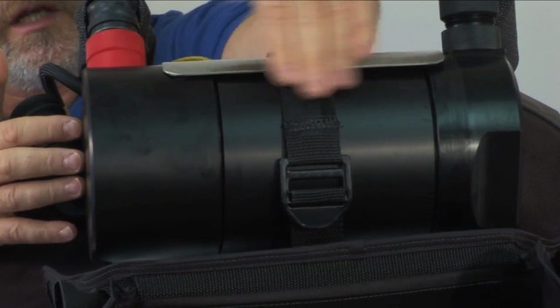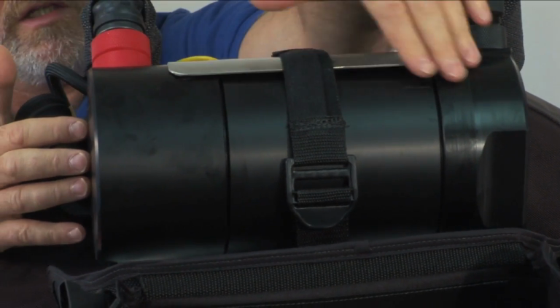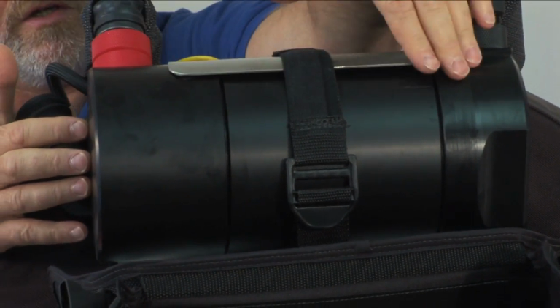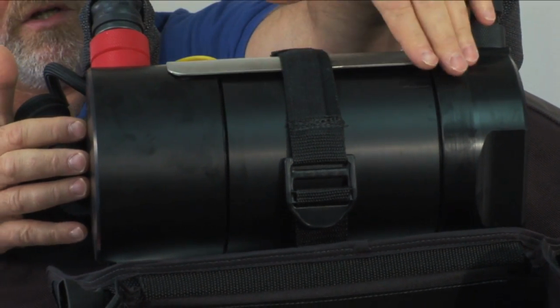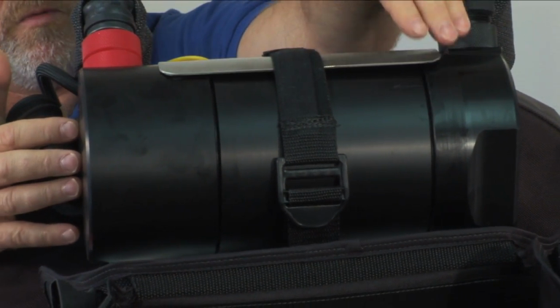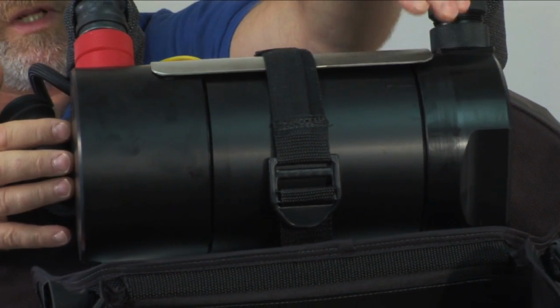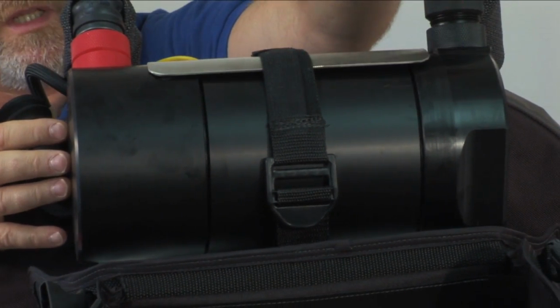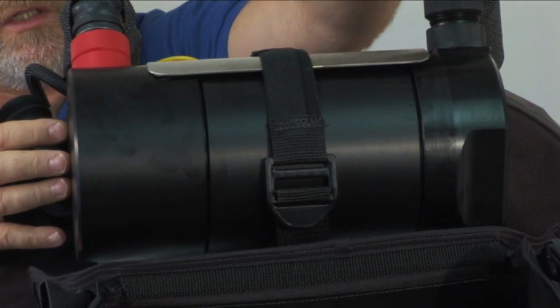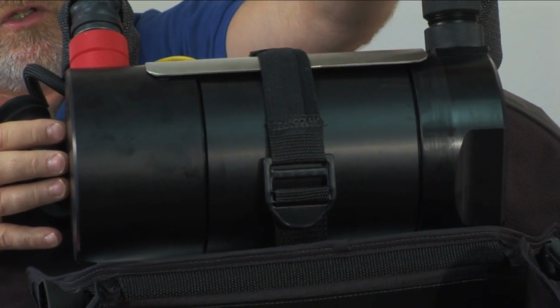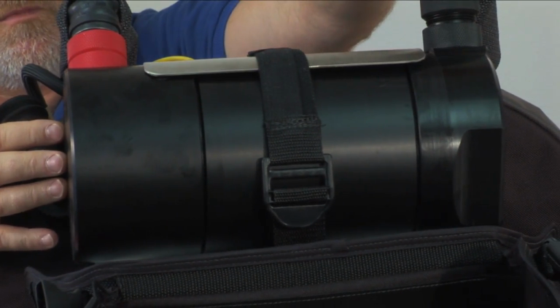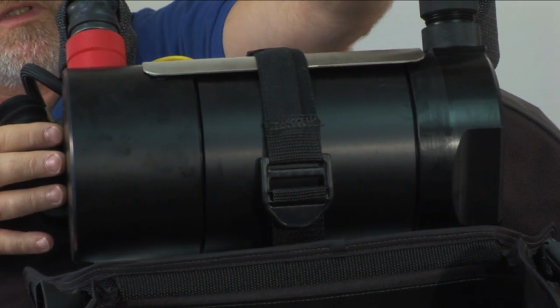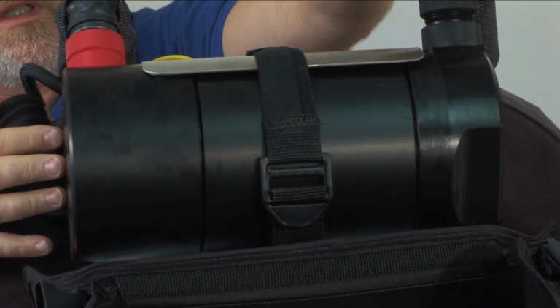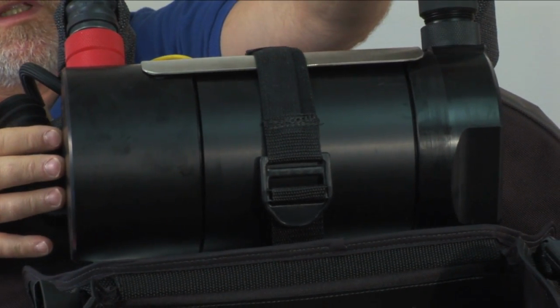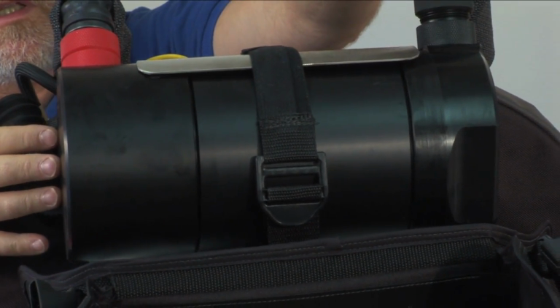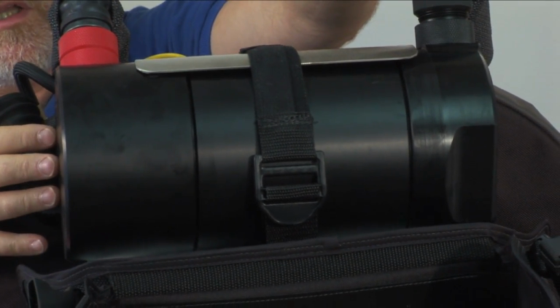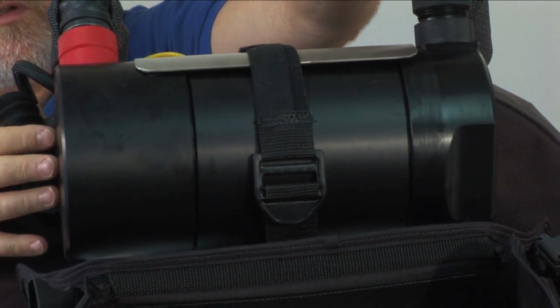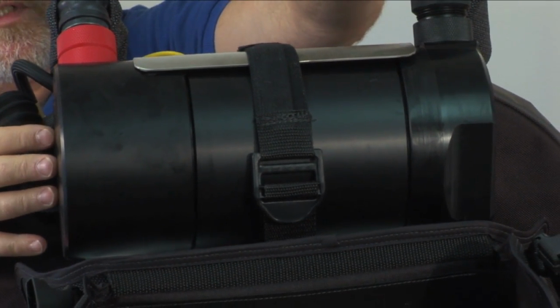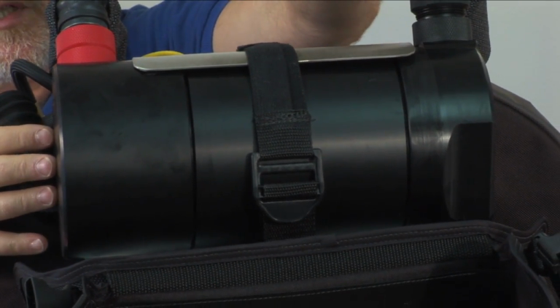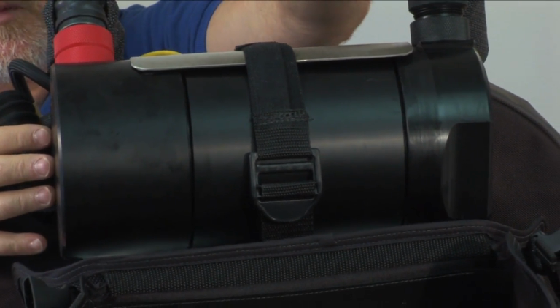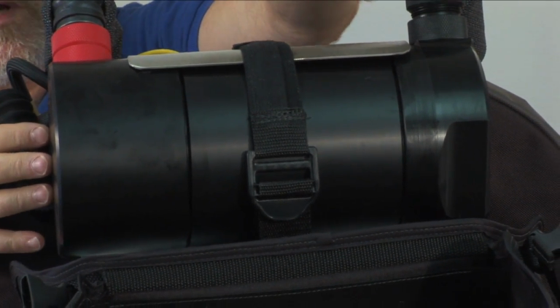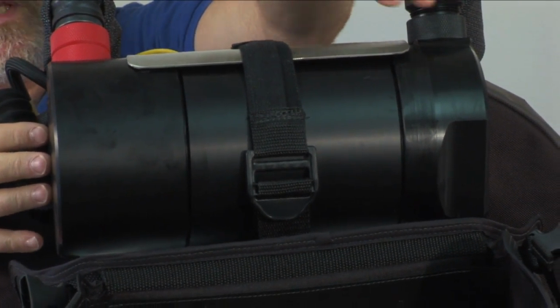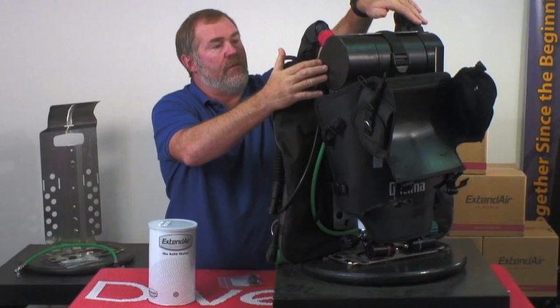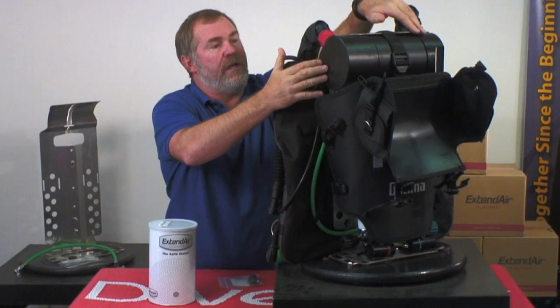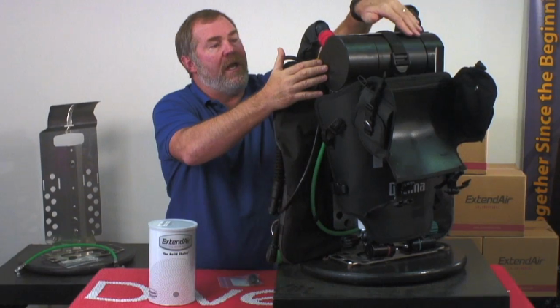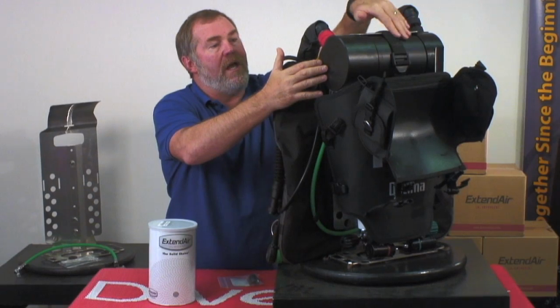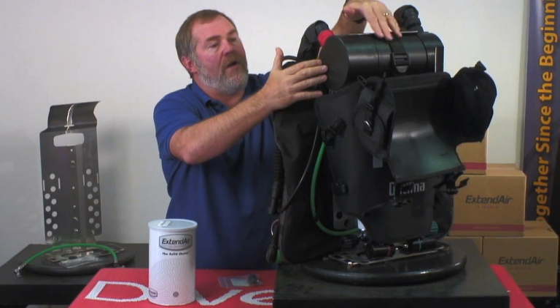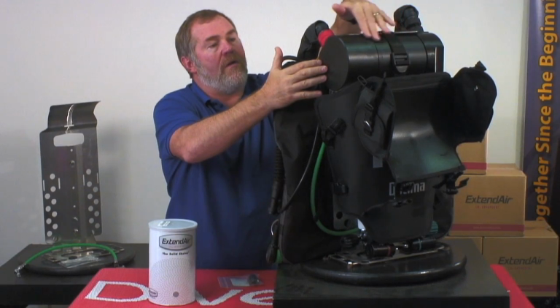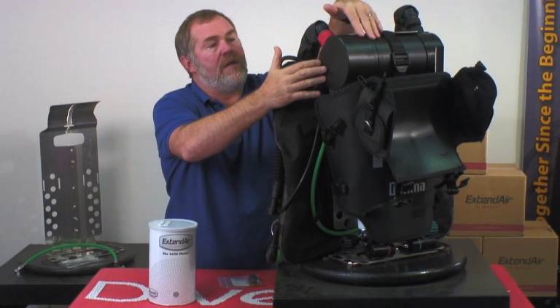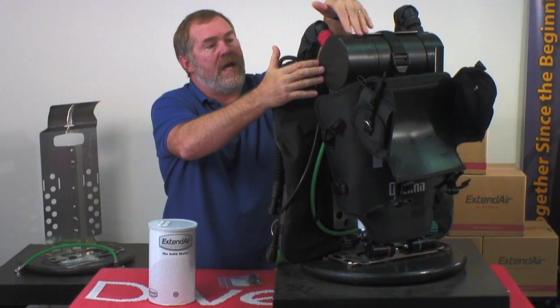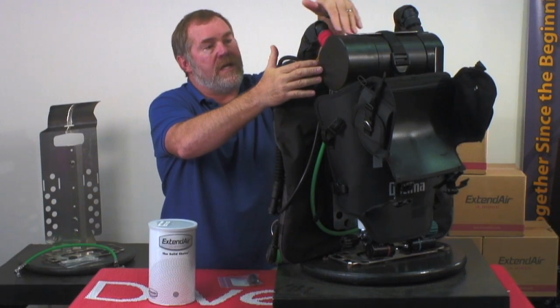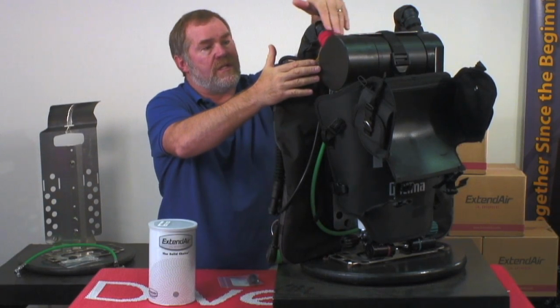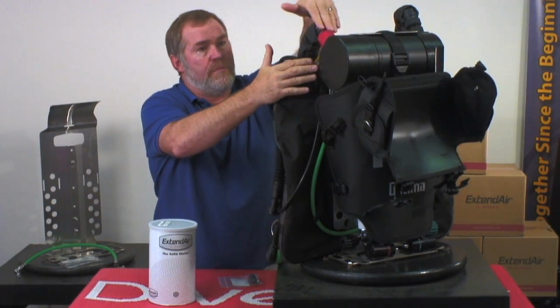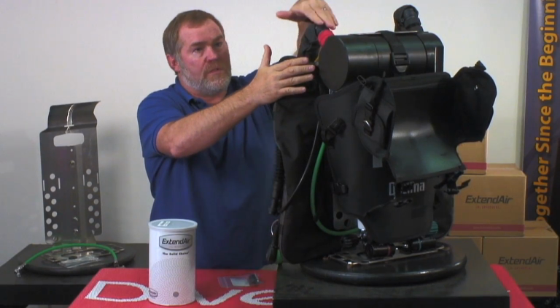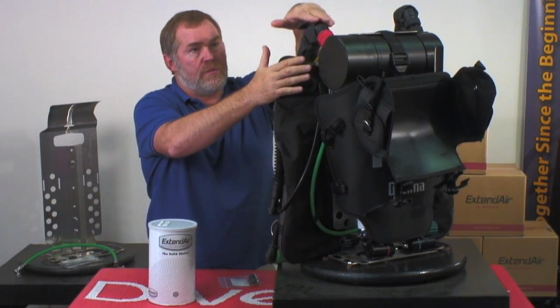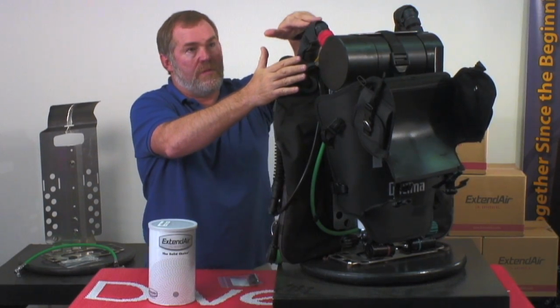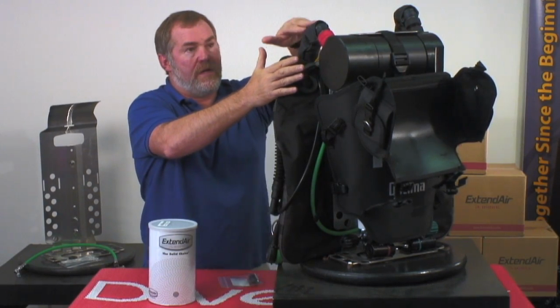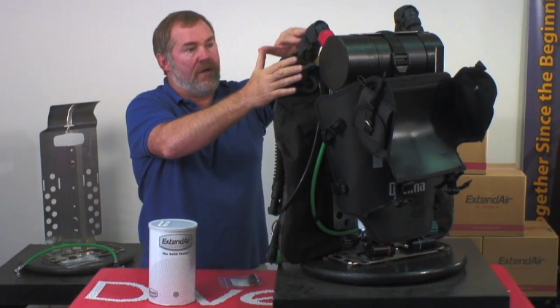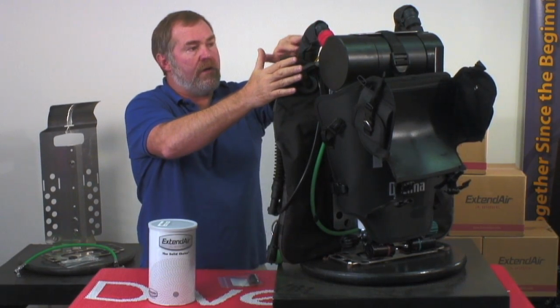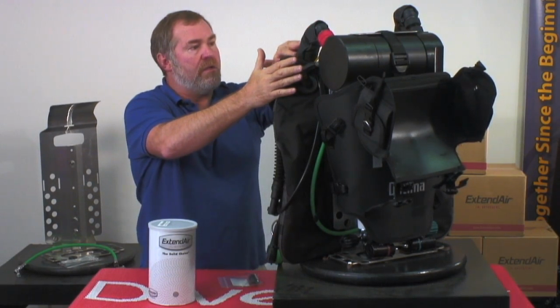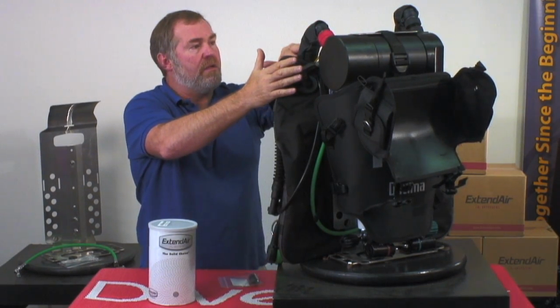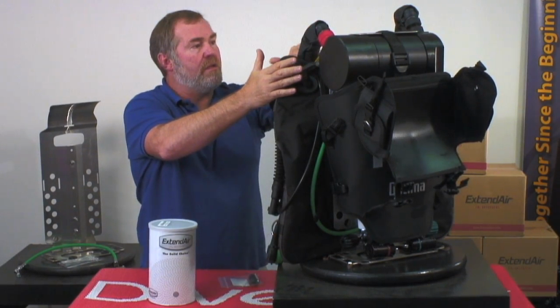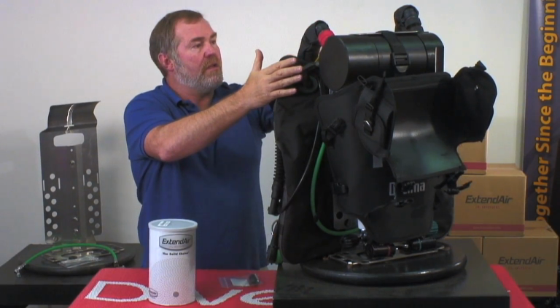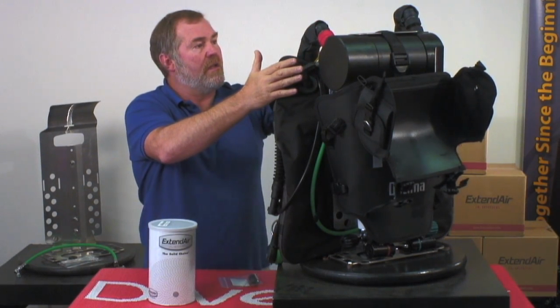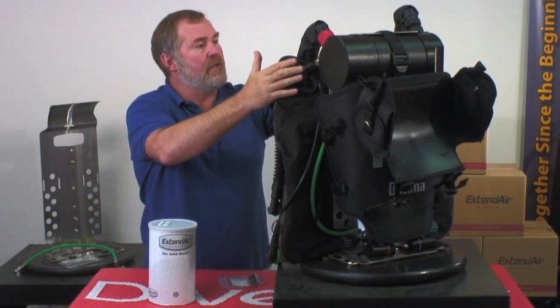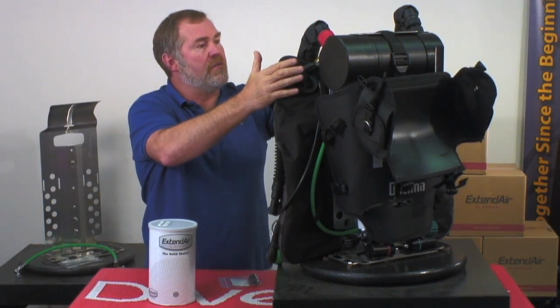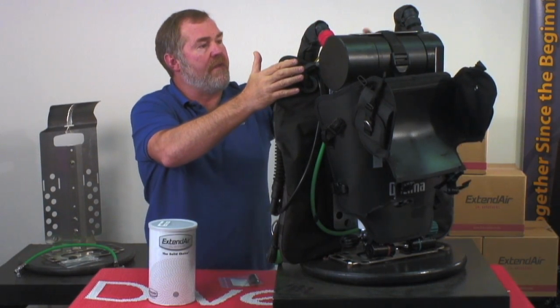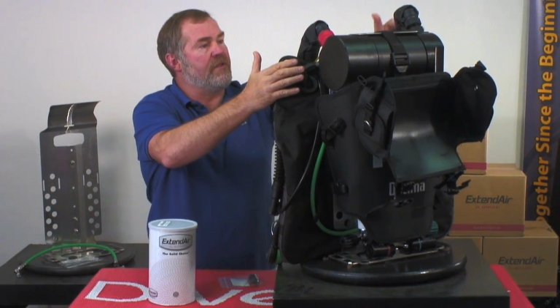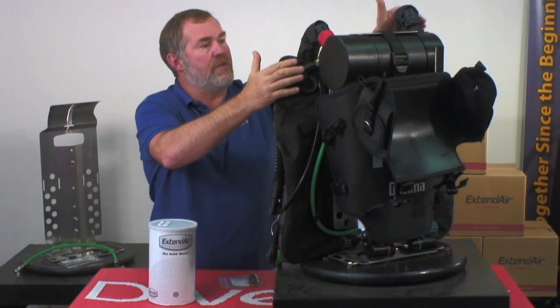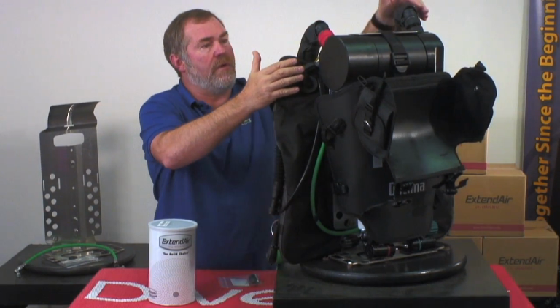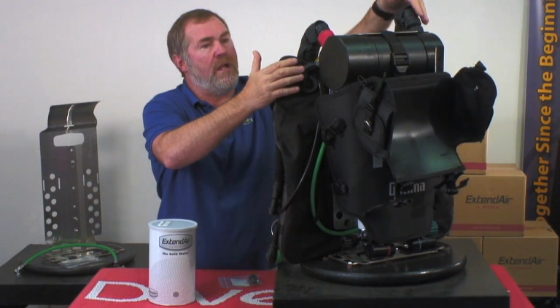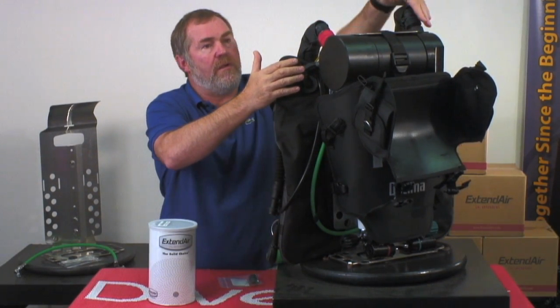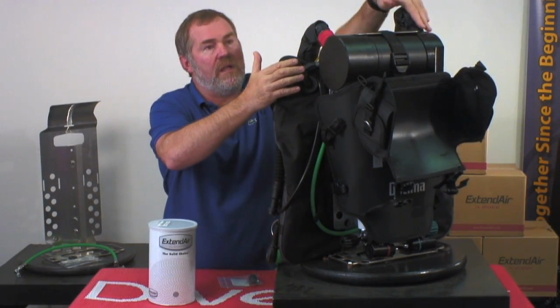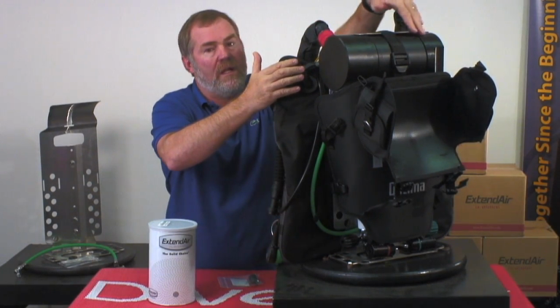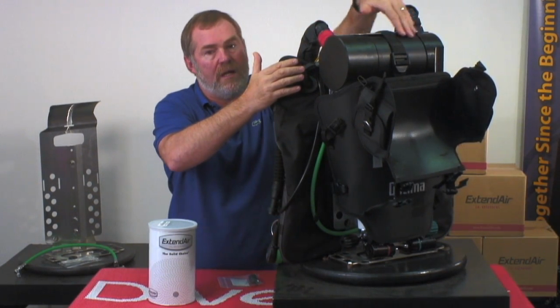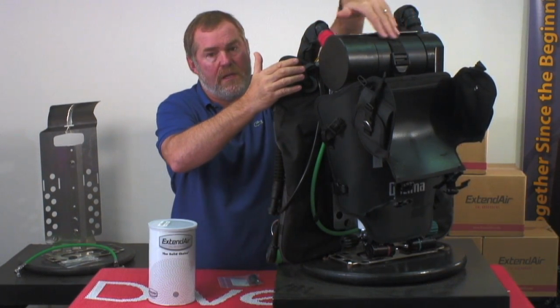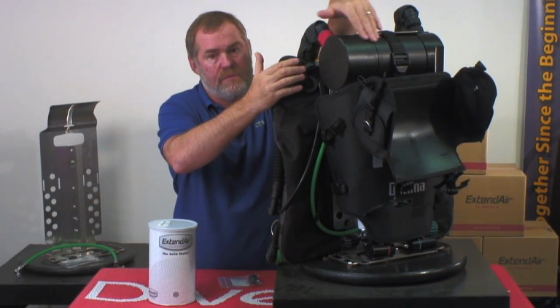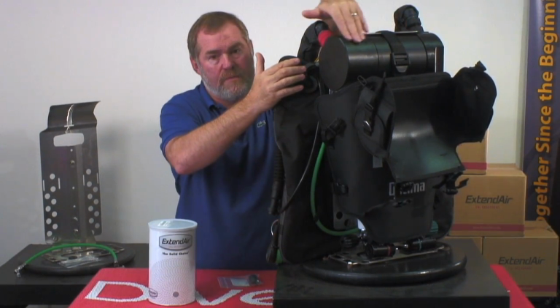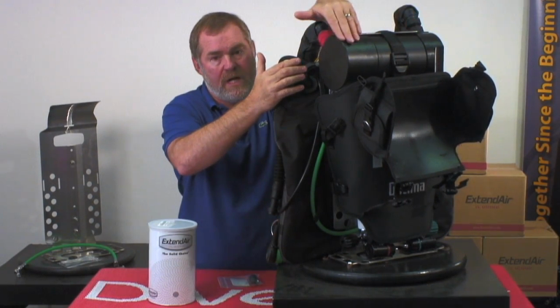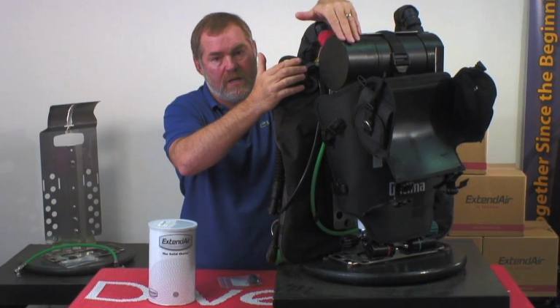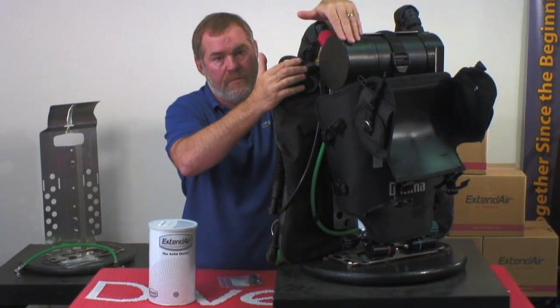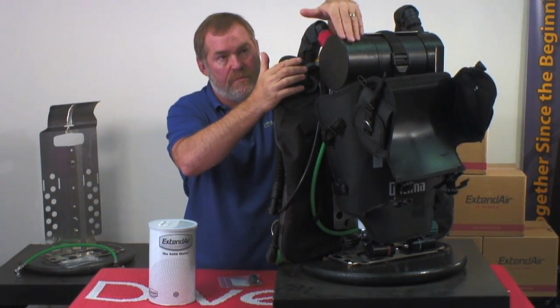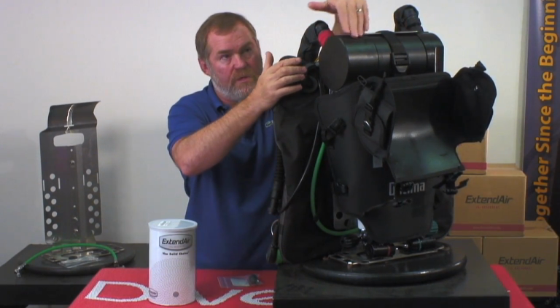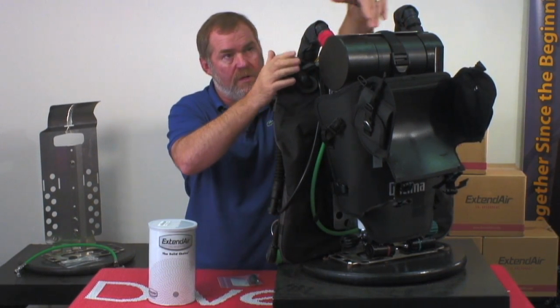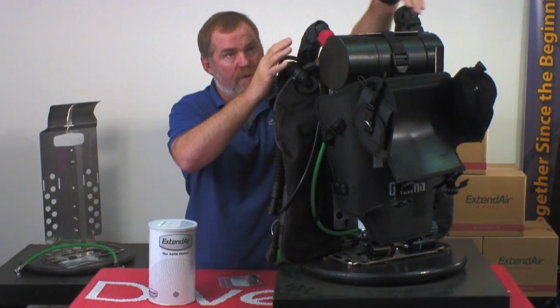Your breathing loop goes this way. You inhale, gas comes through here, travels around, and comes back up through here.